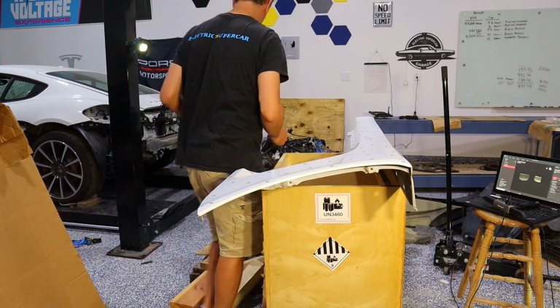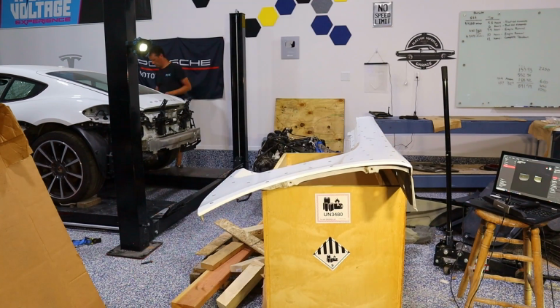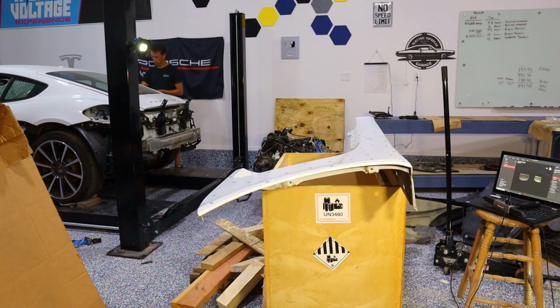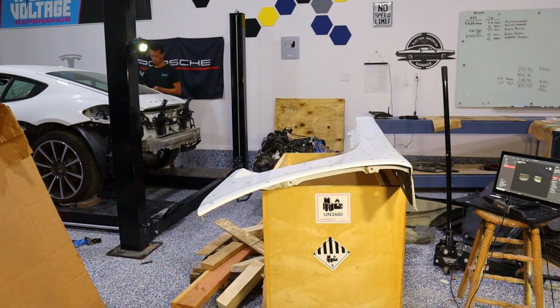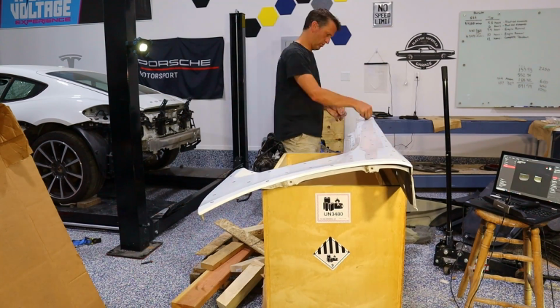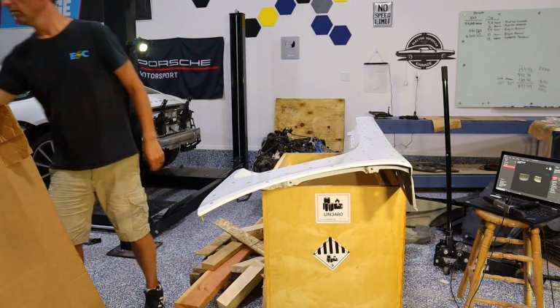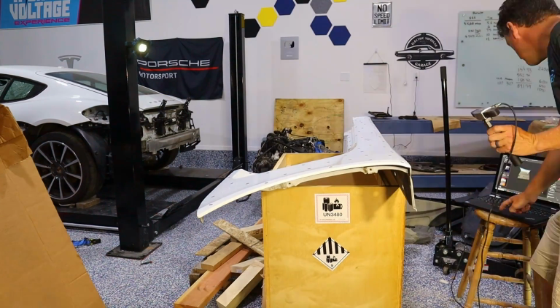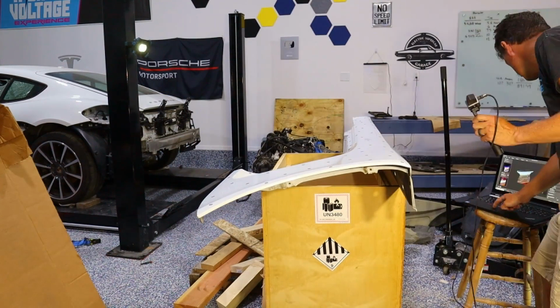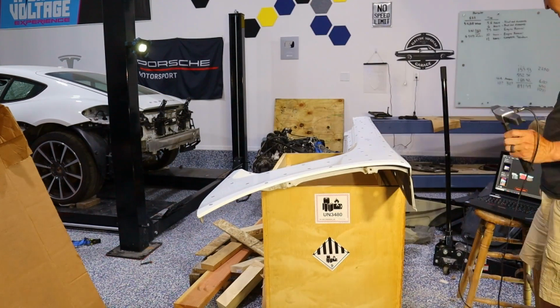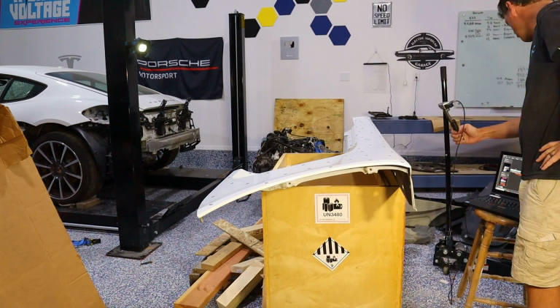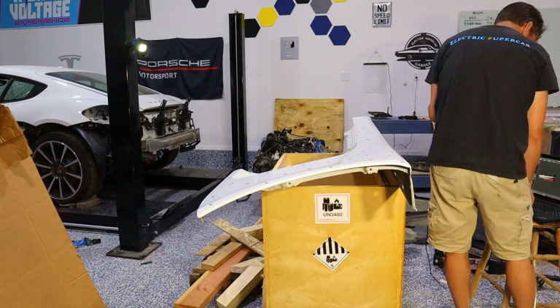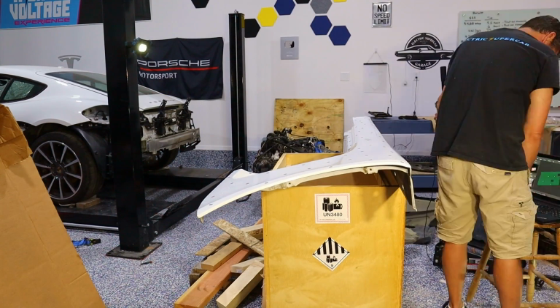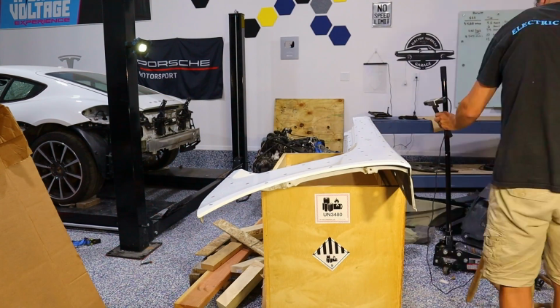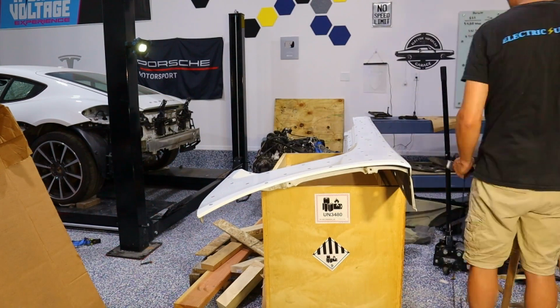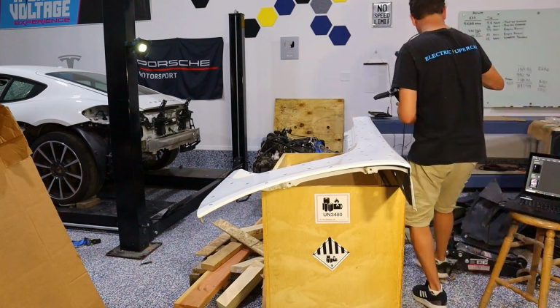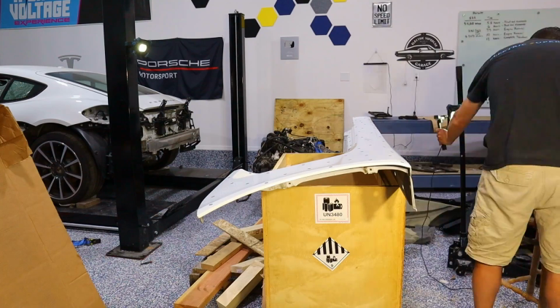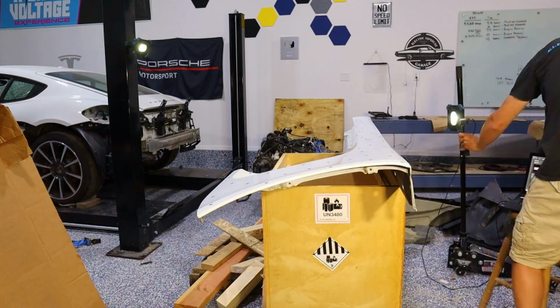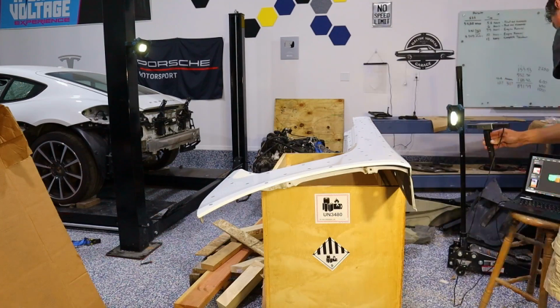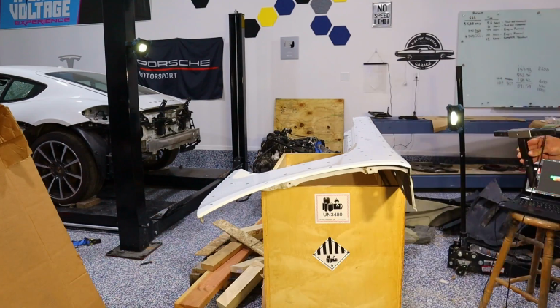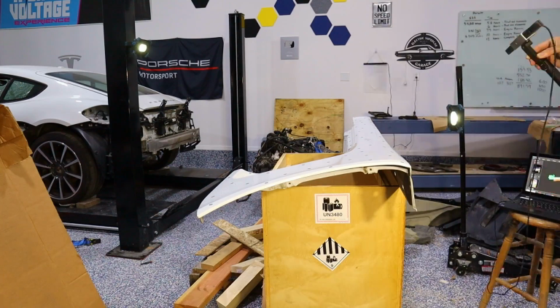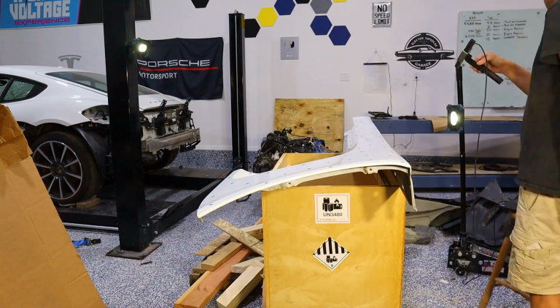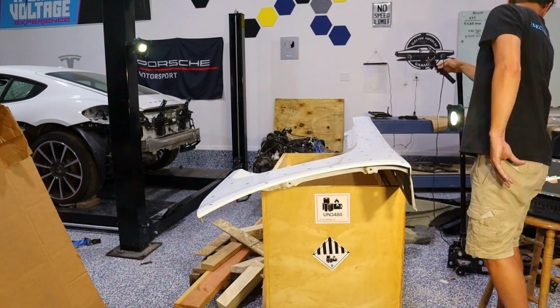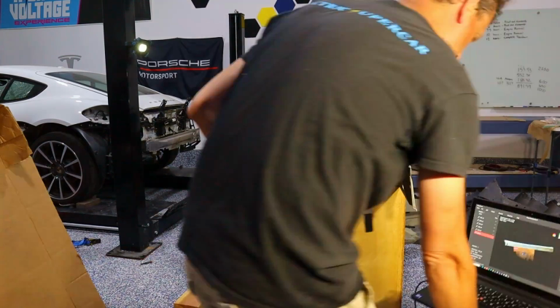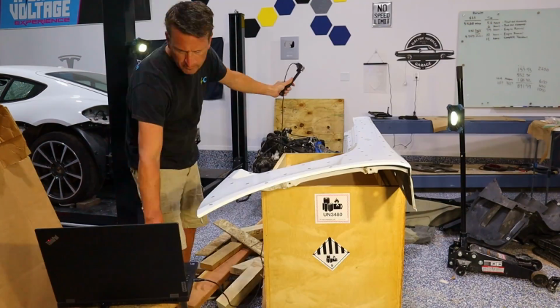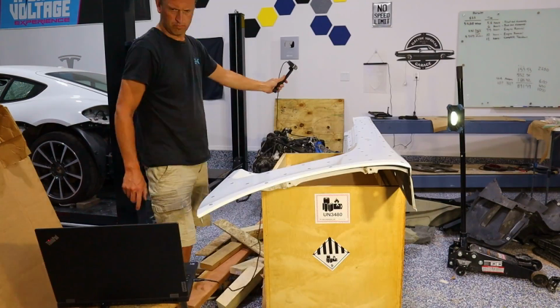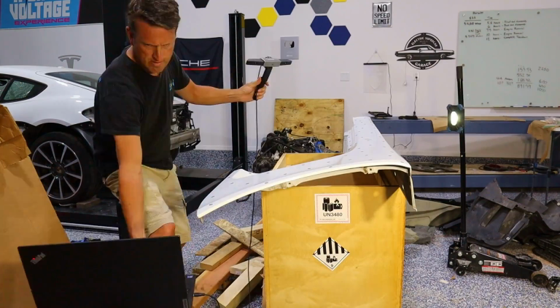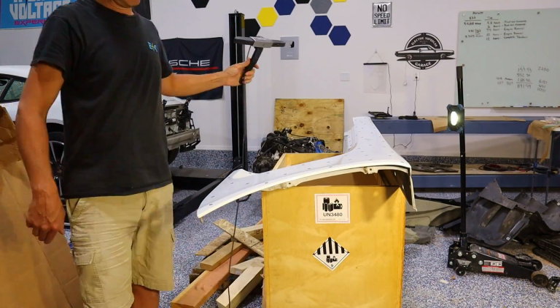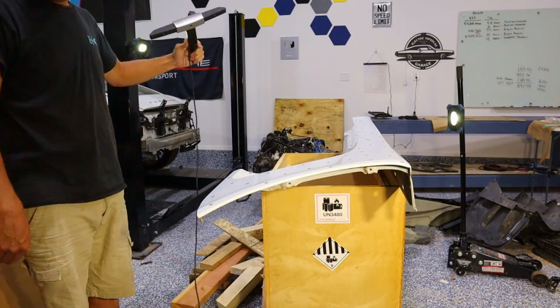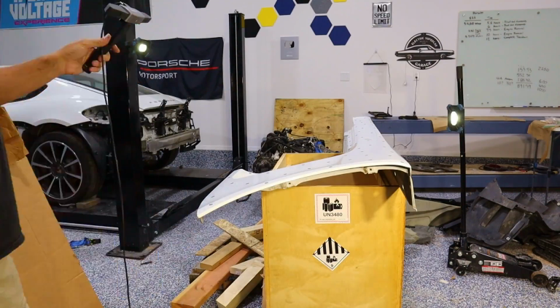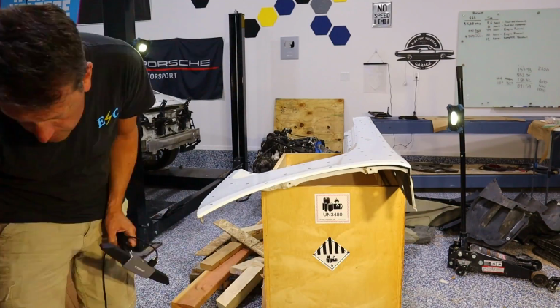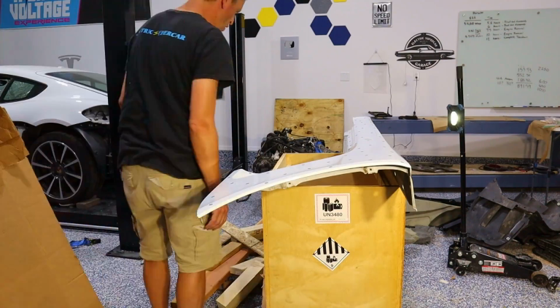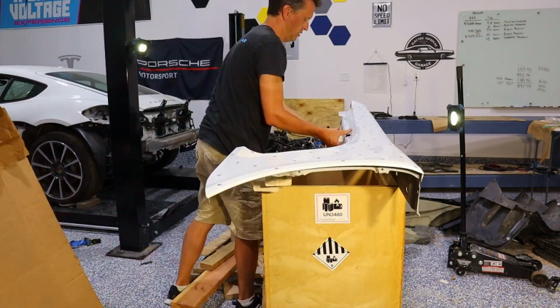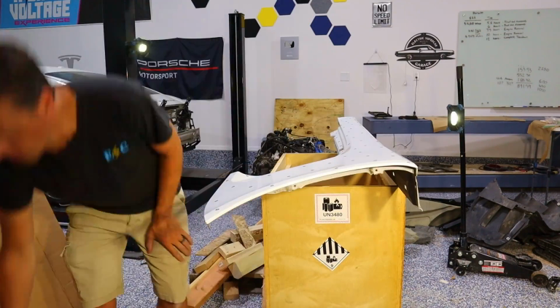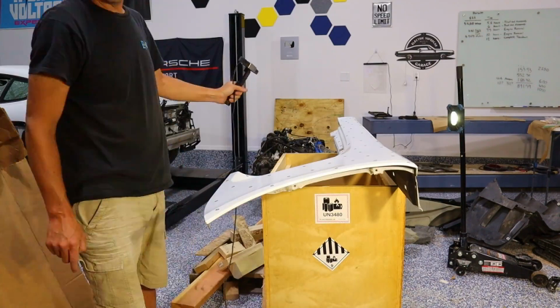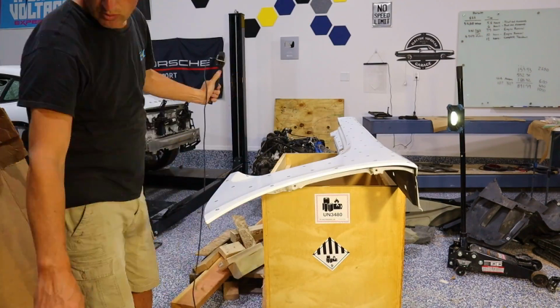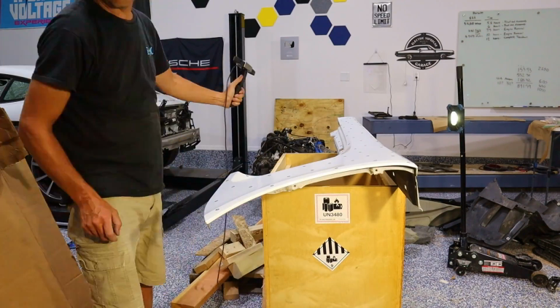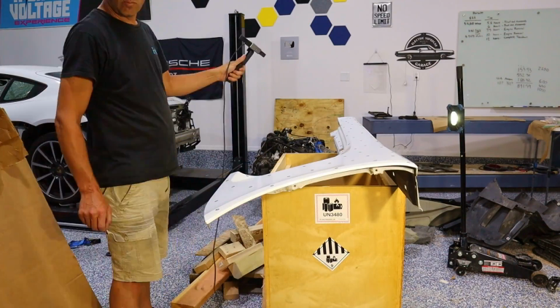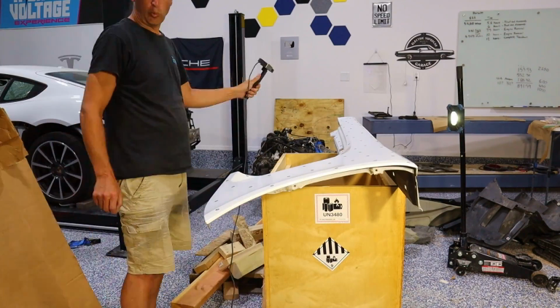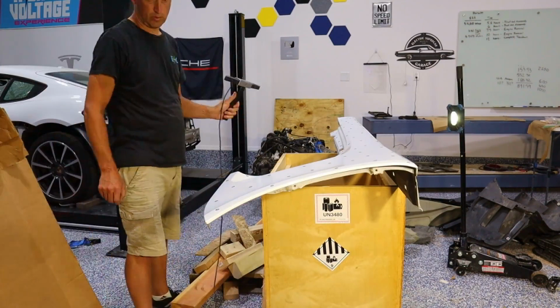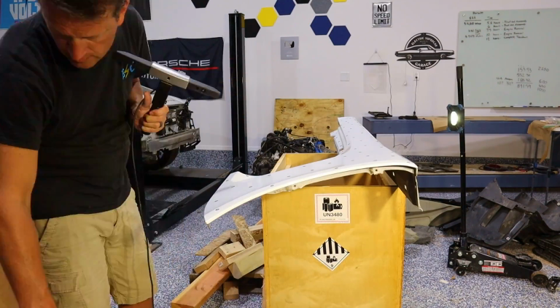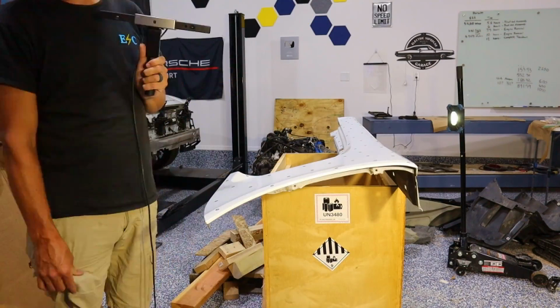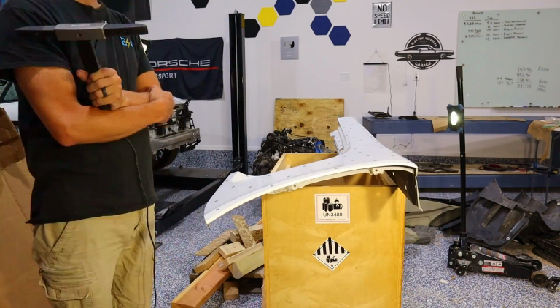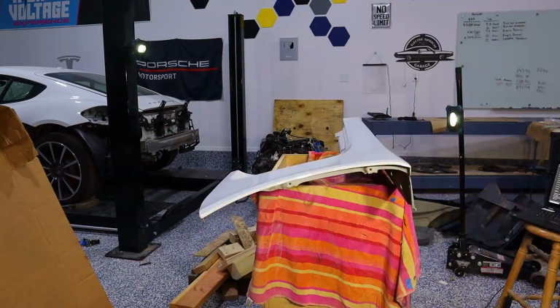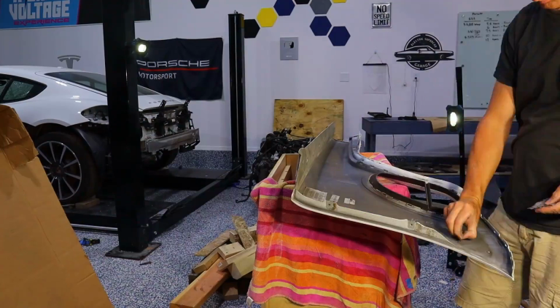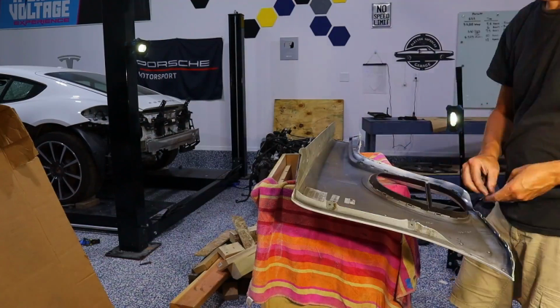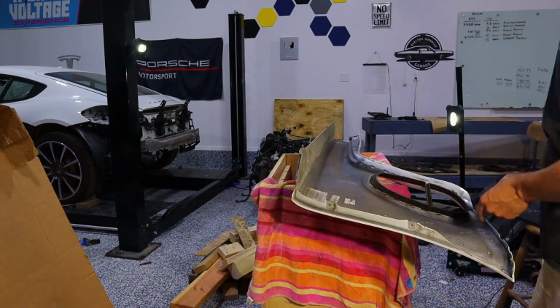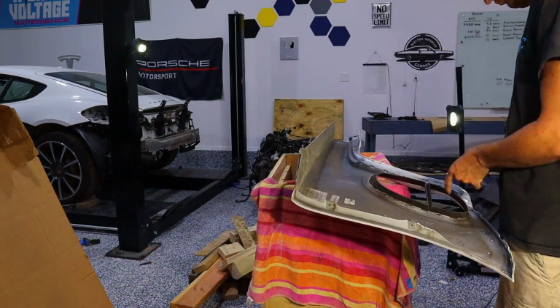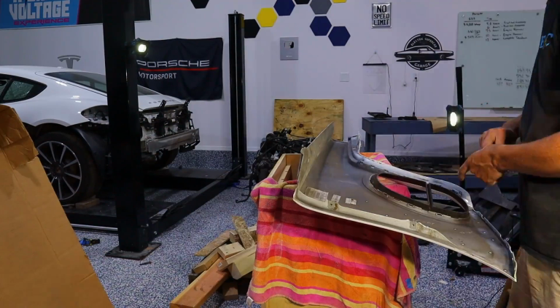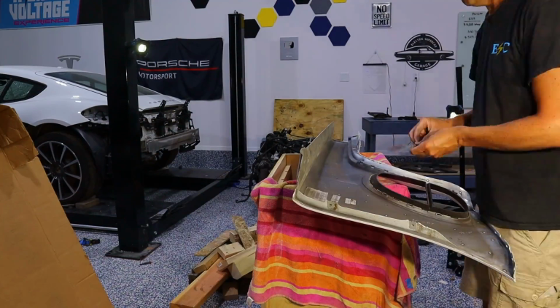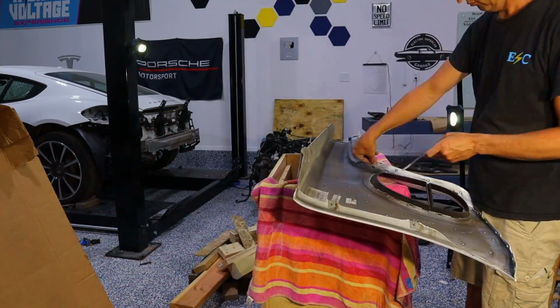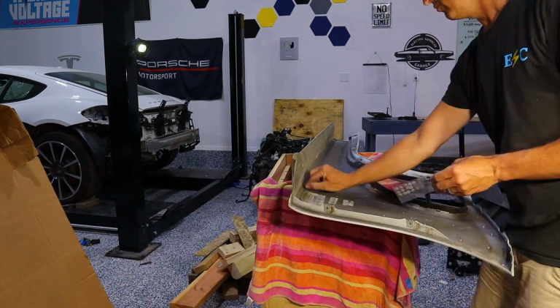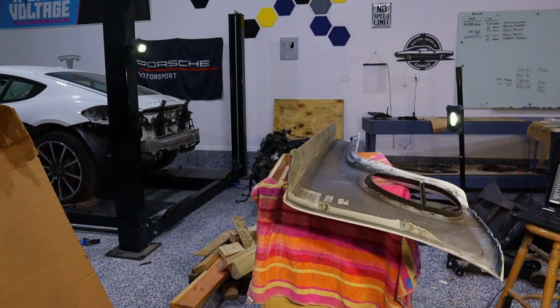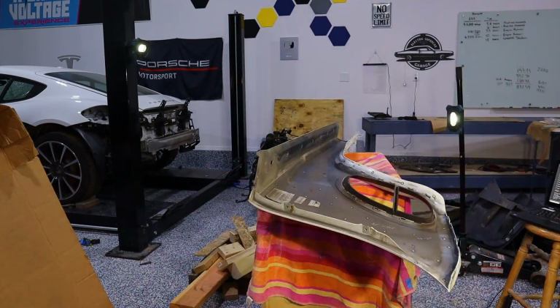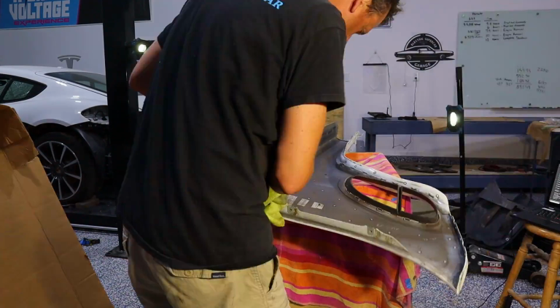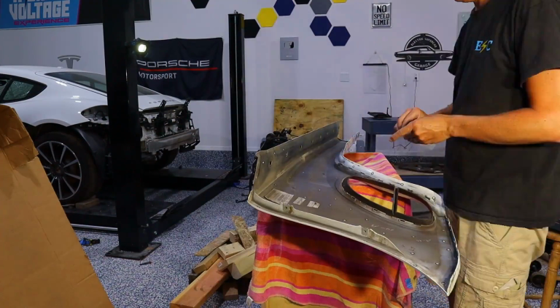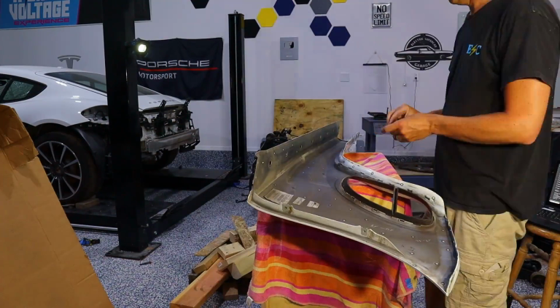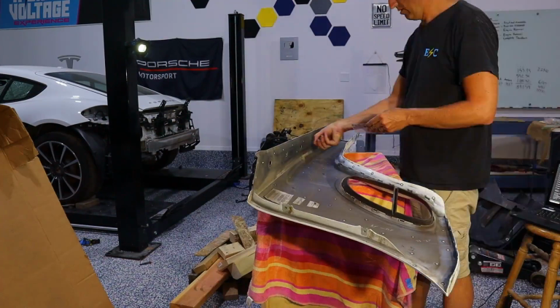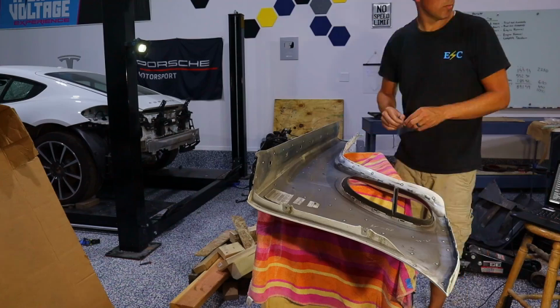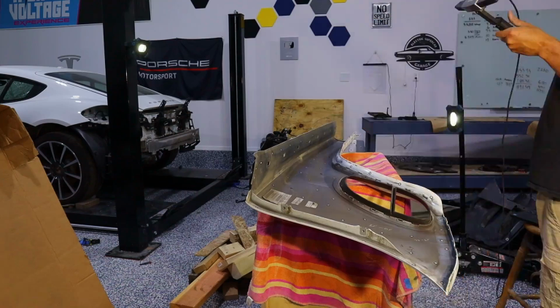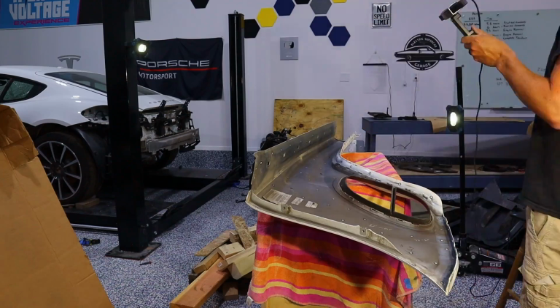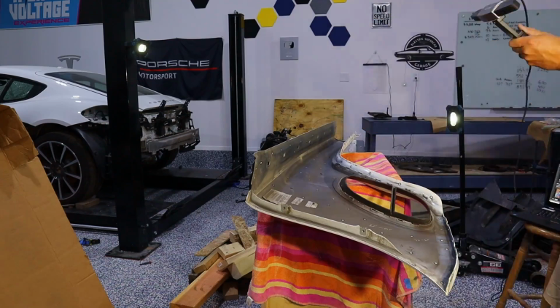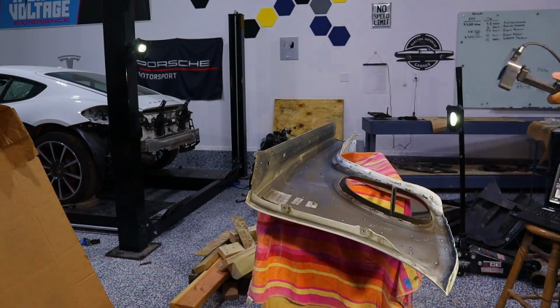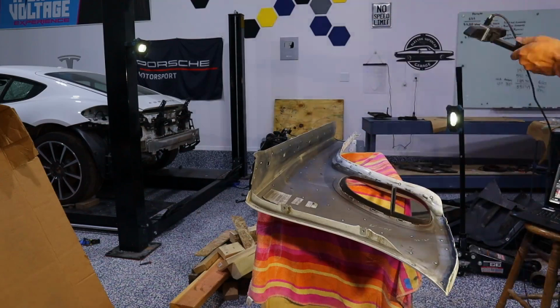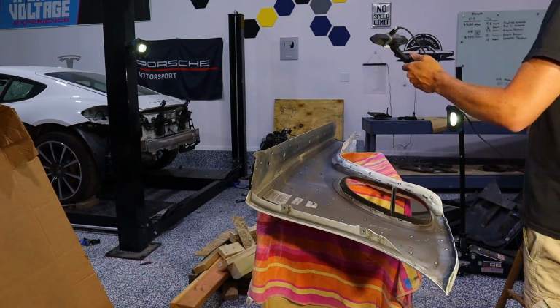The last thing I wanted to do was scan some of the parts from the Porsche that I'm going to ship off and sell, so now I can have them for reference if I ever need them.